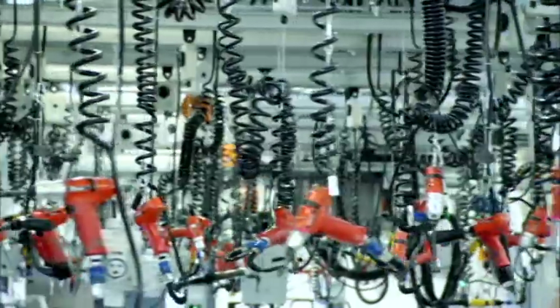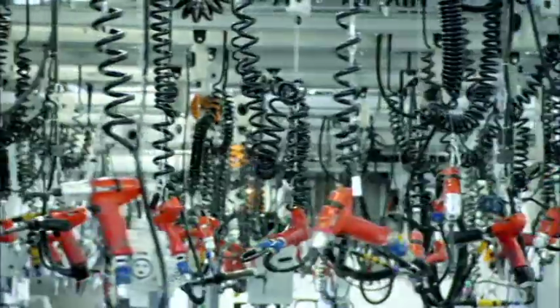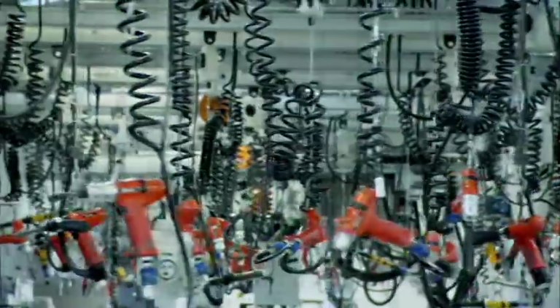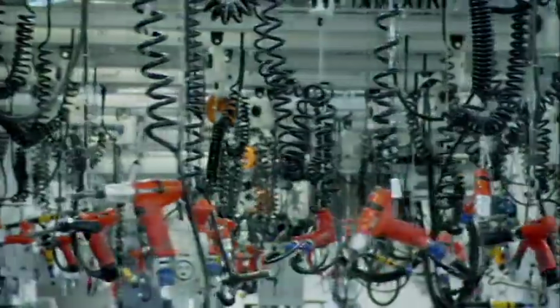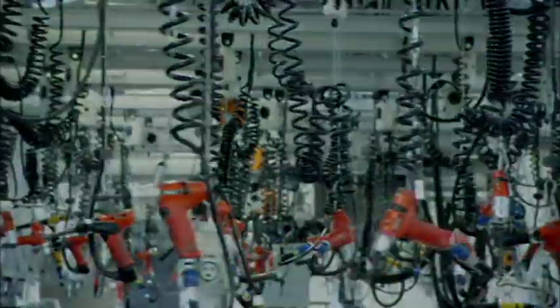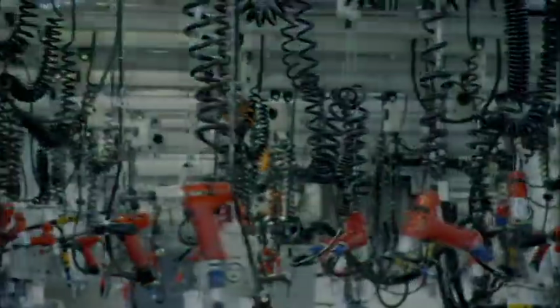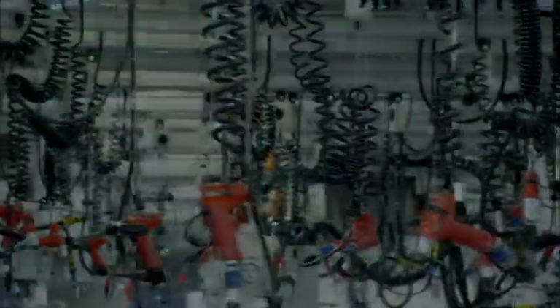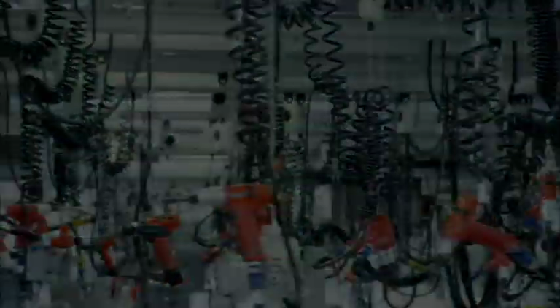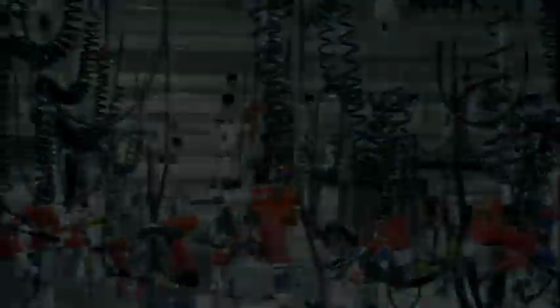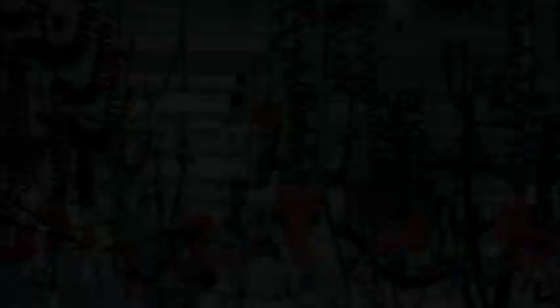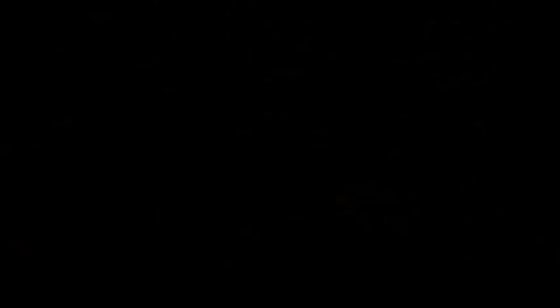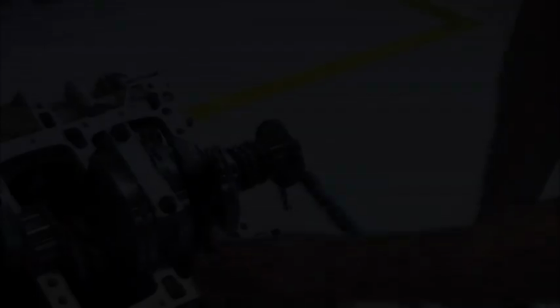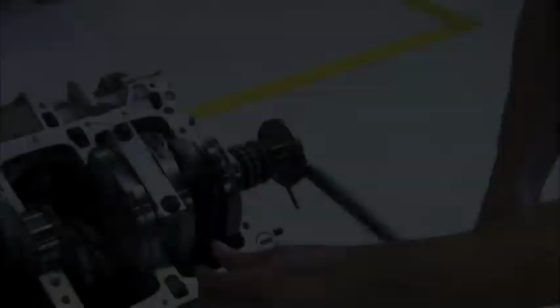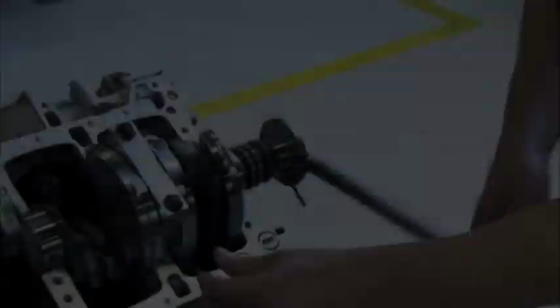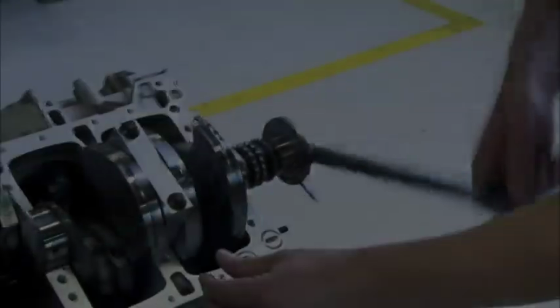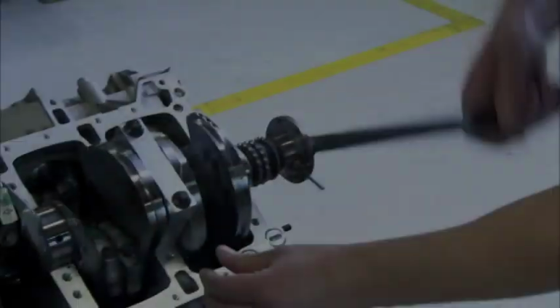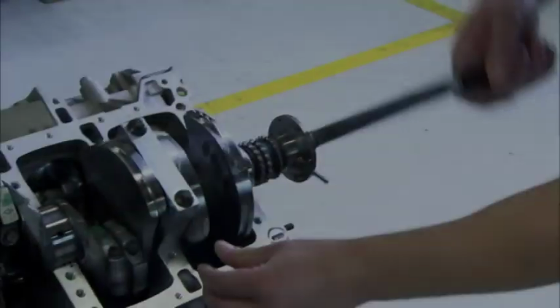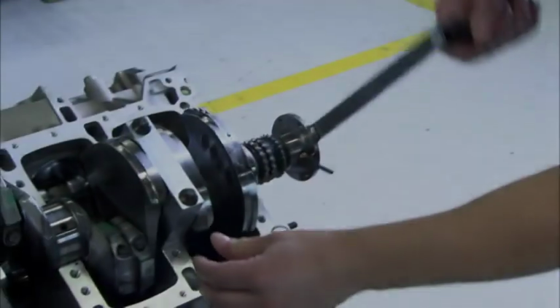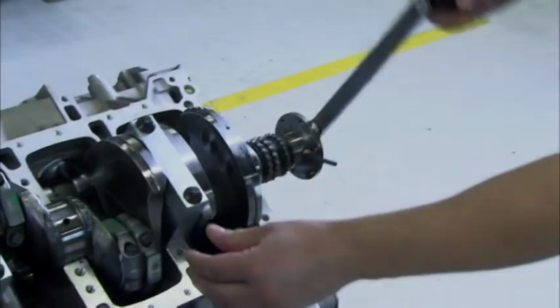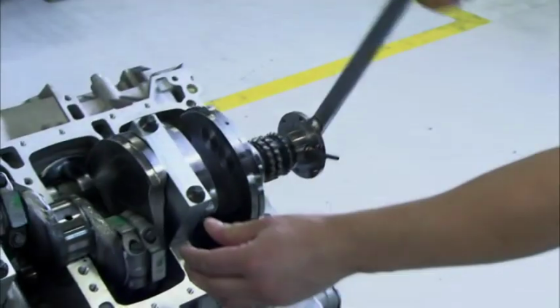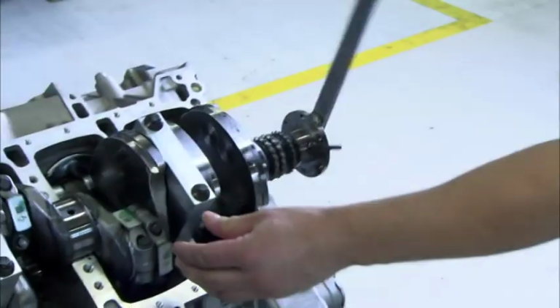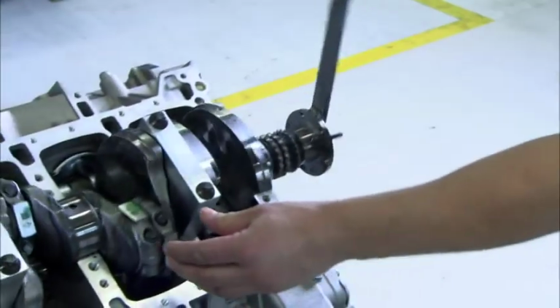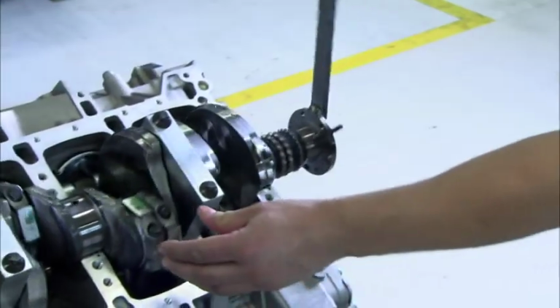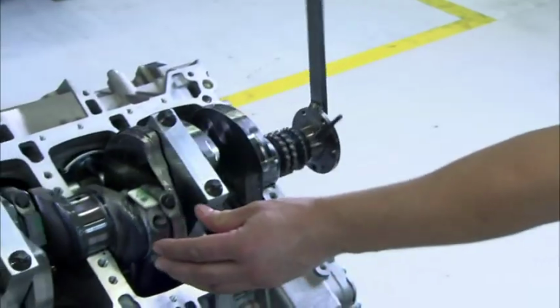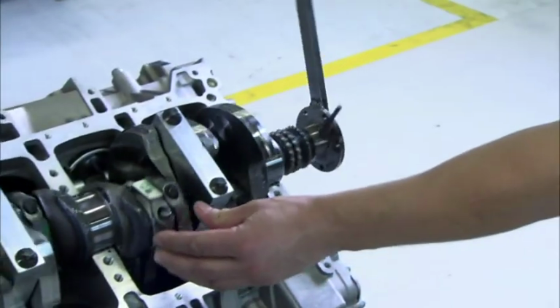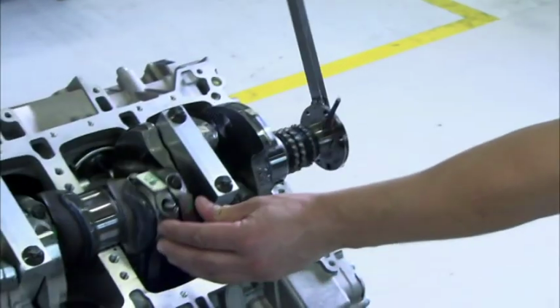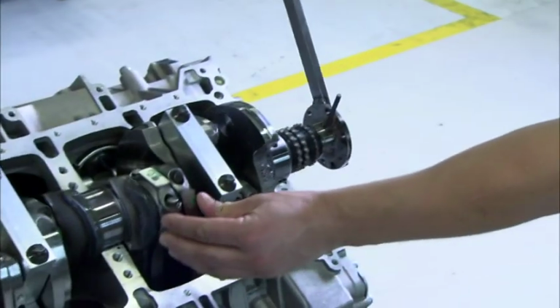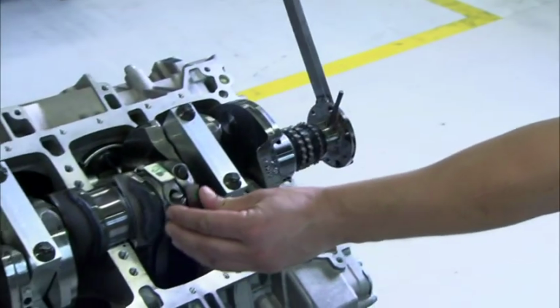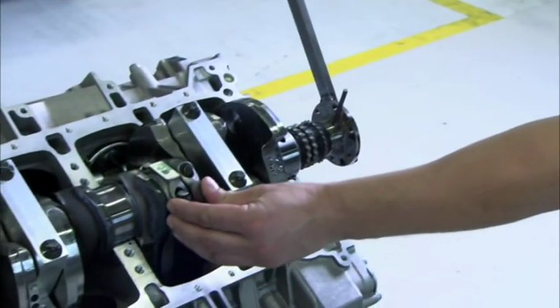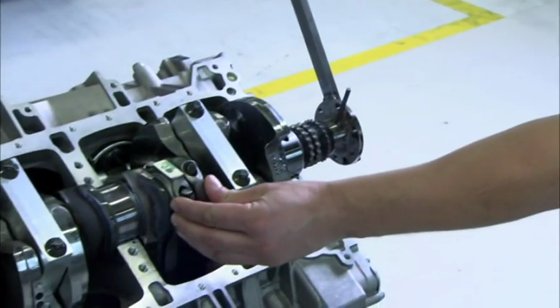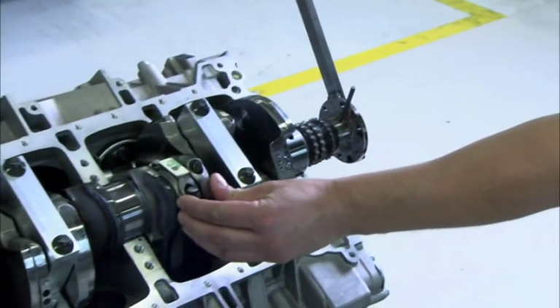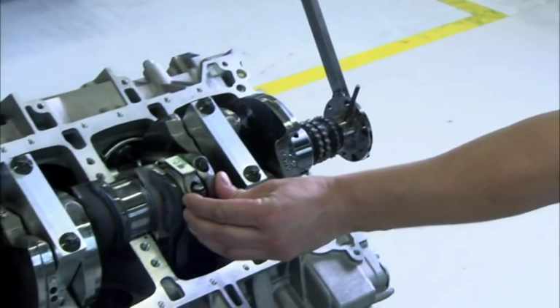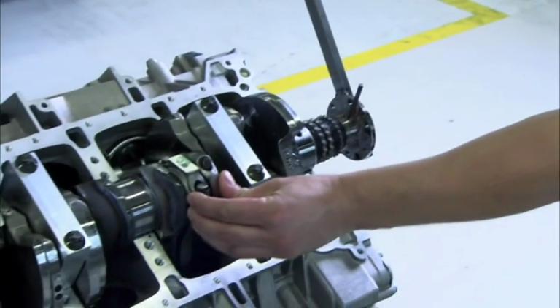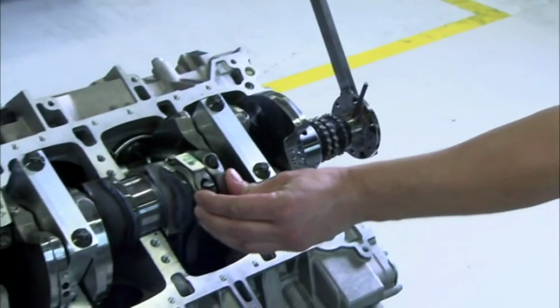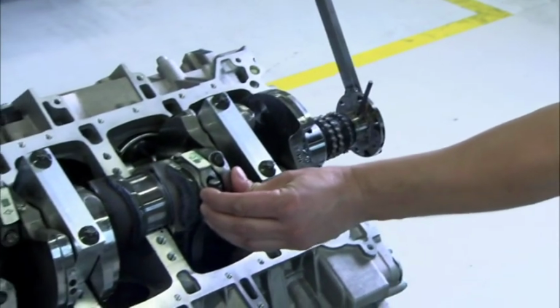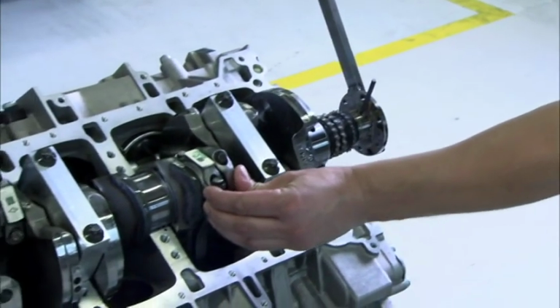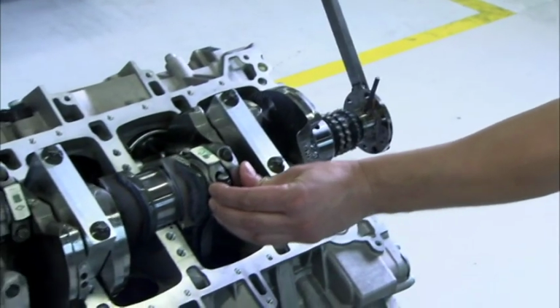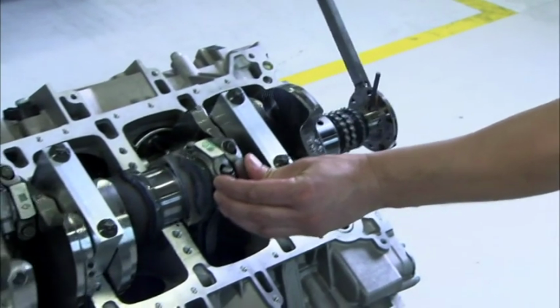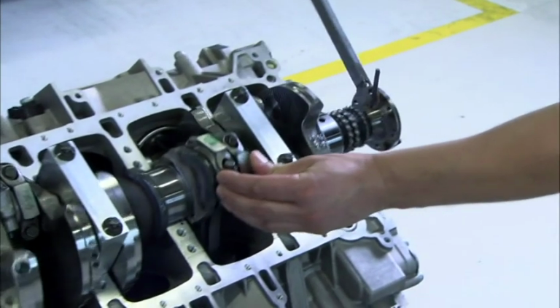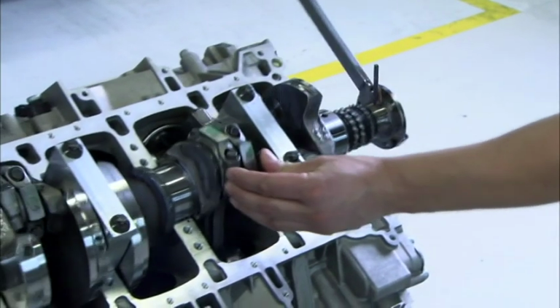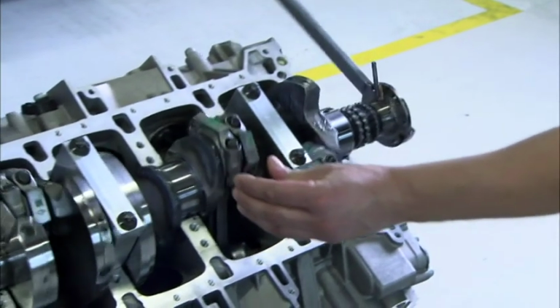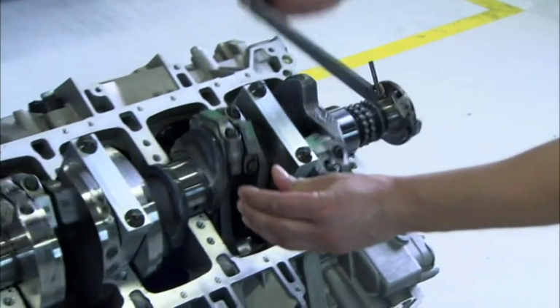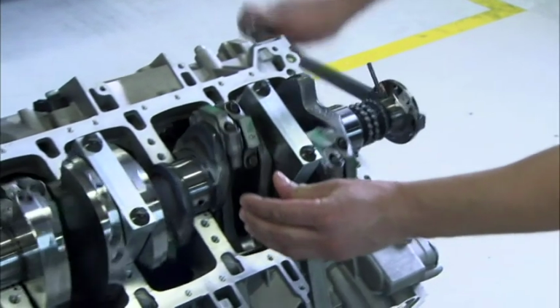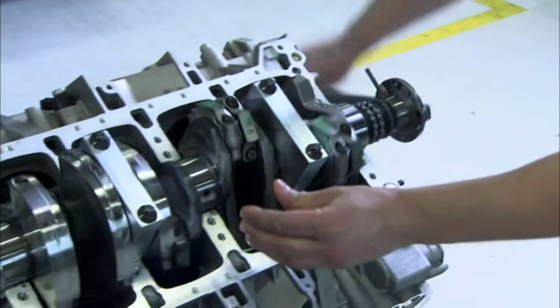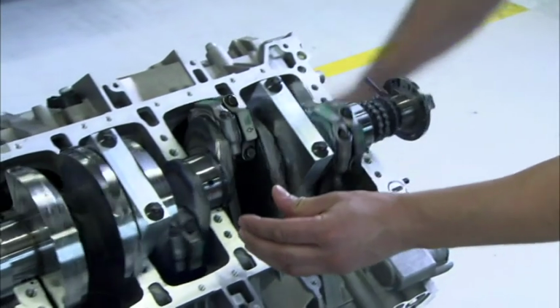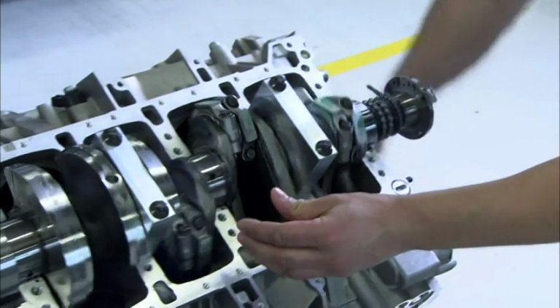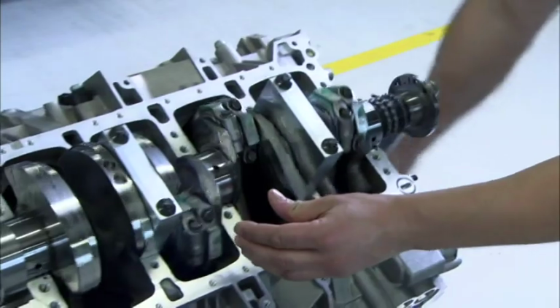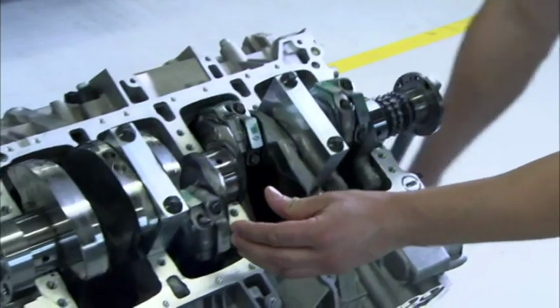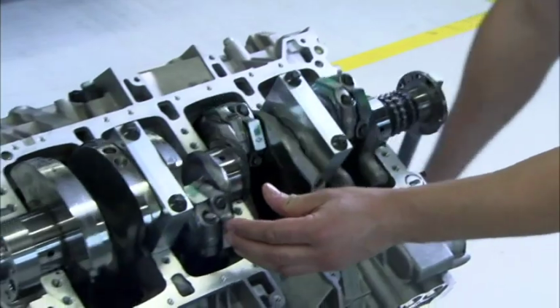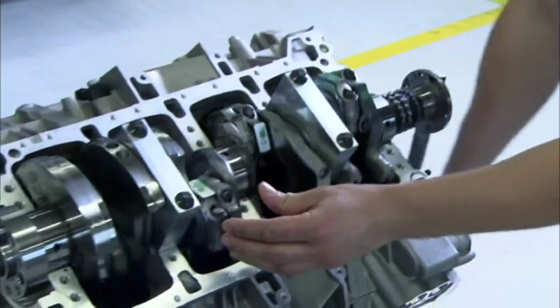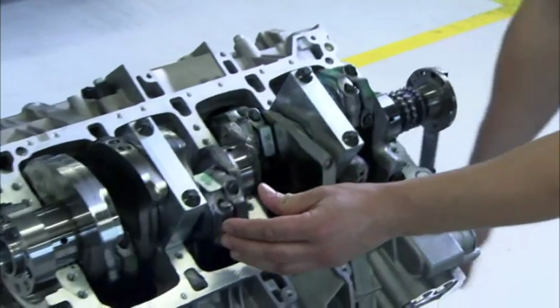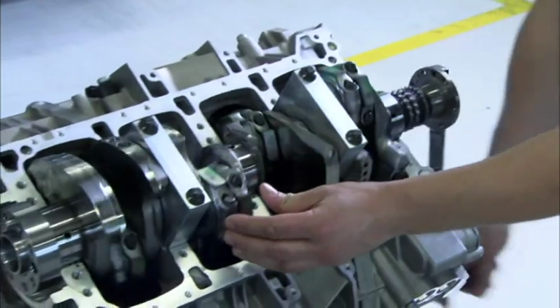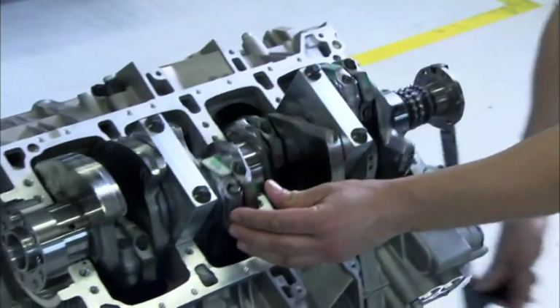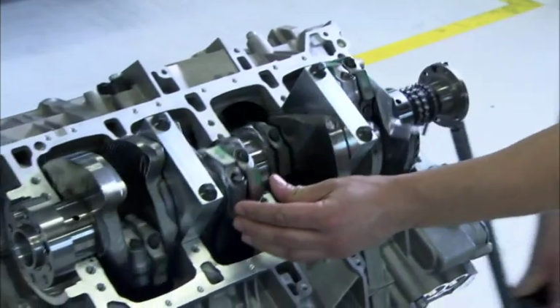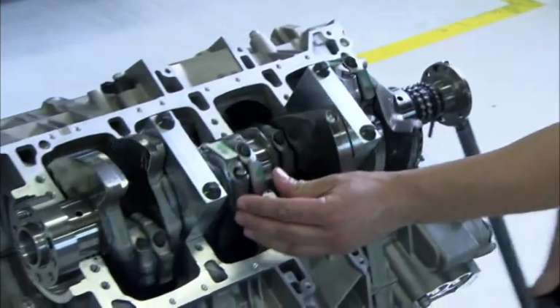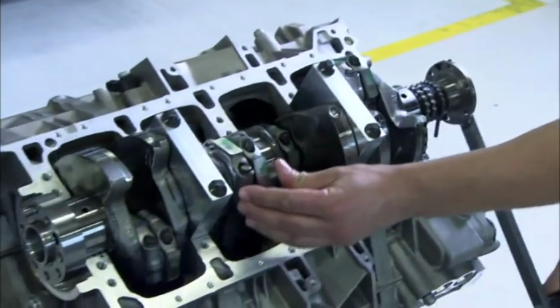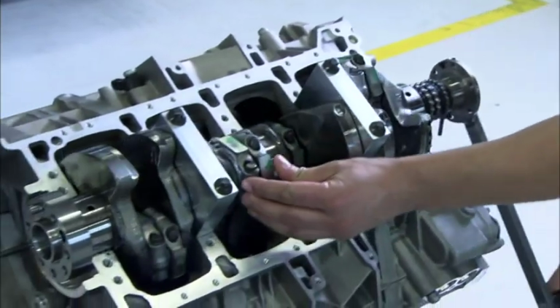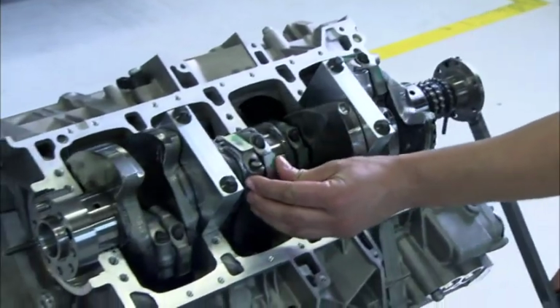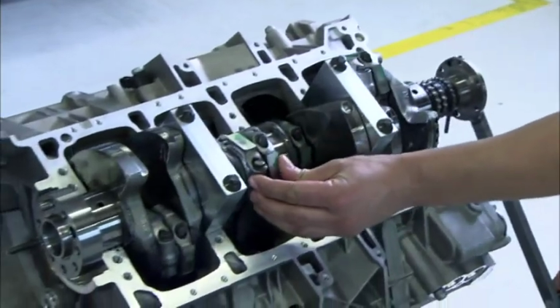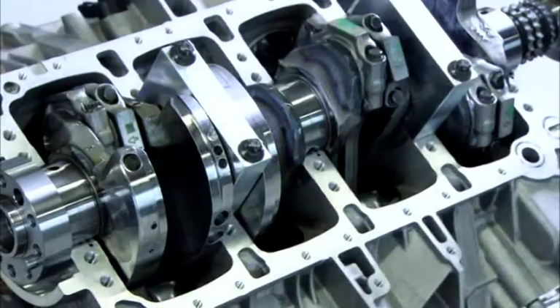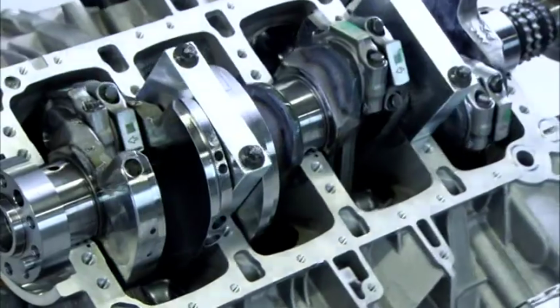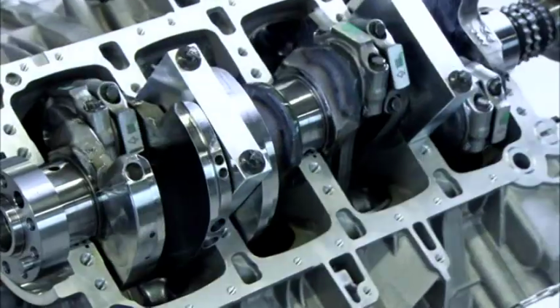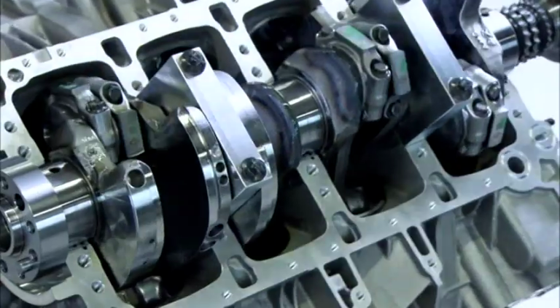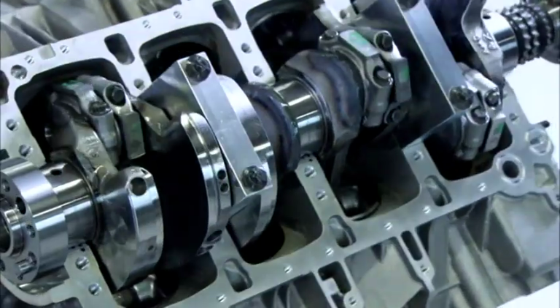The technician pays special attention to the crankshaft, connecting rod and piston to ensure smooth running.